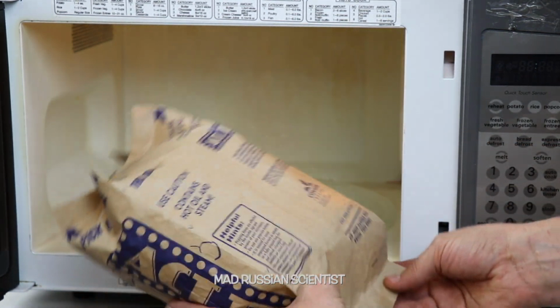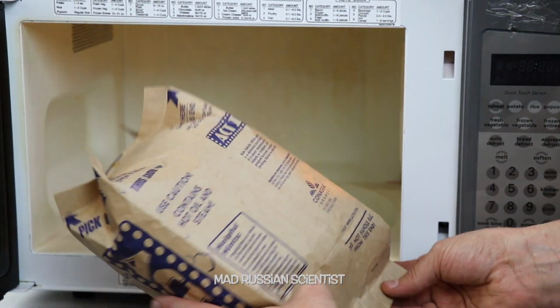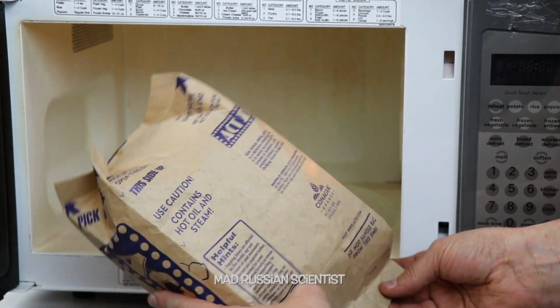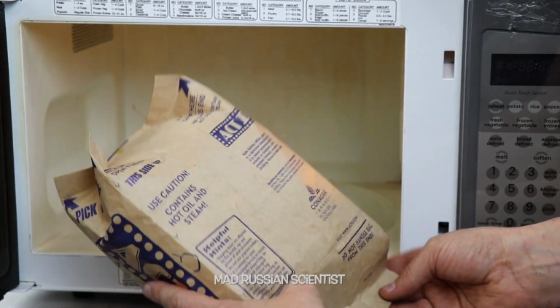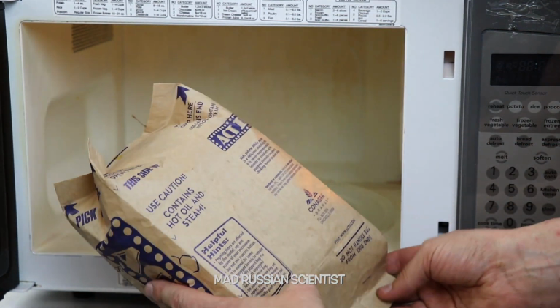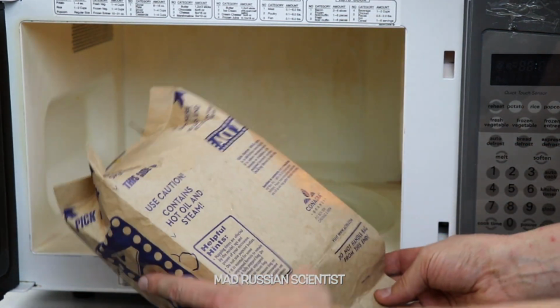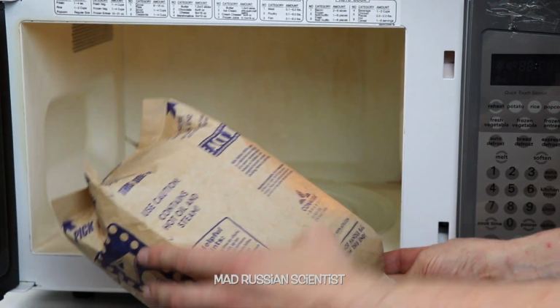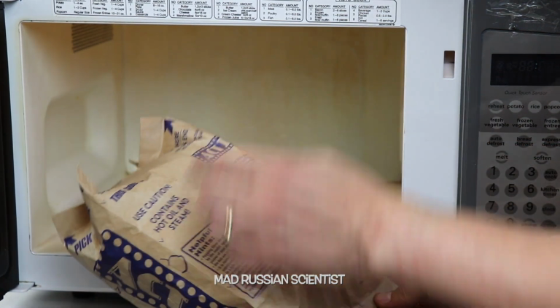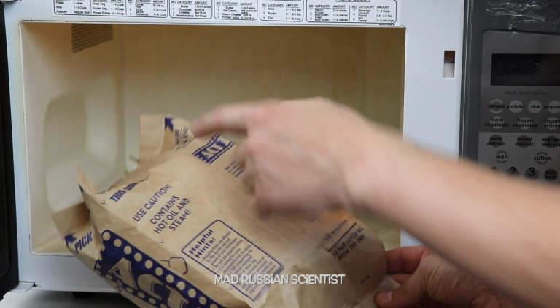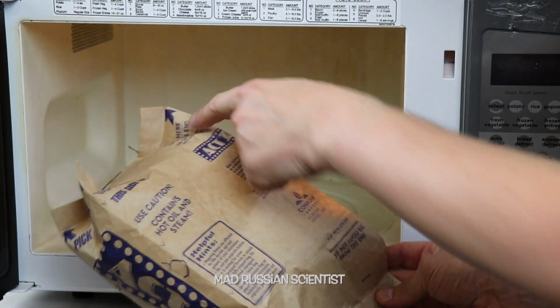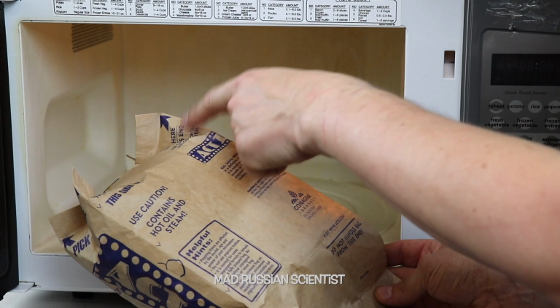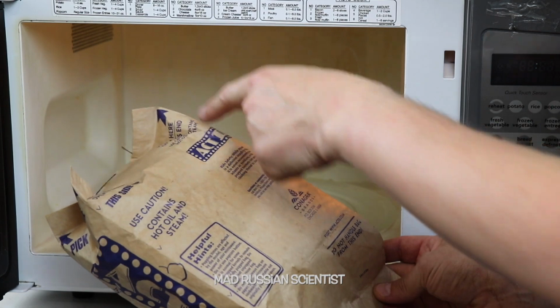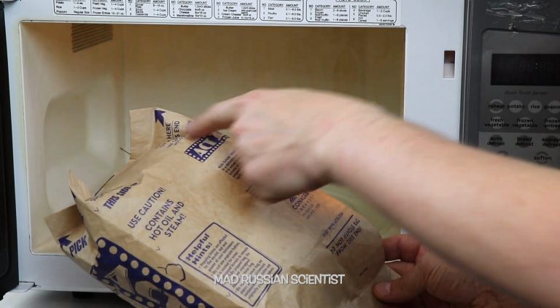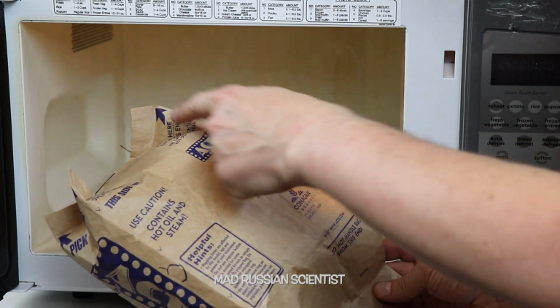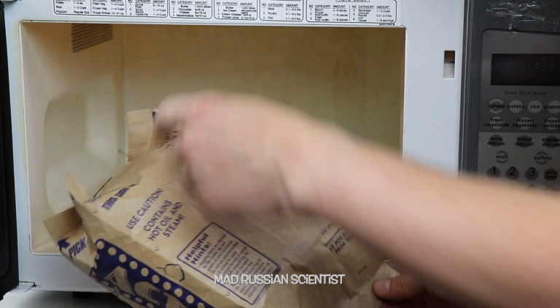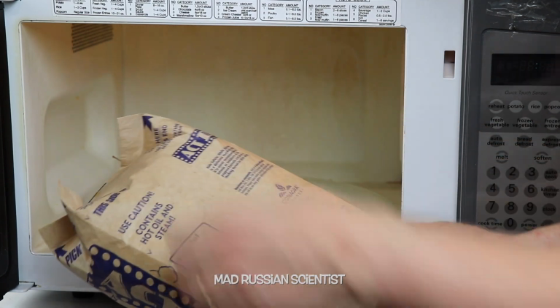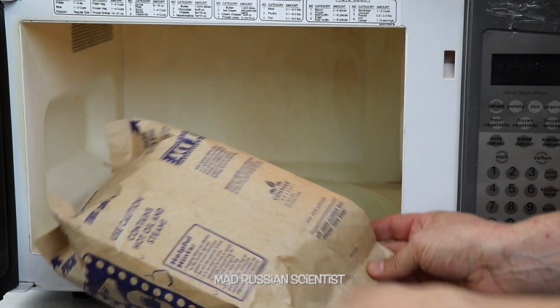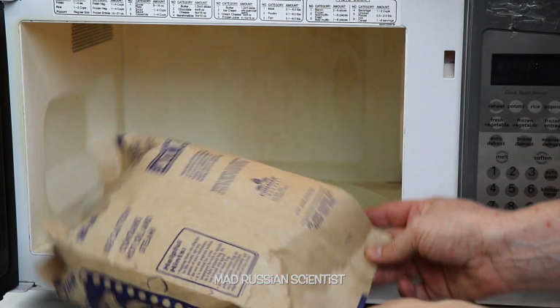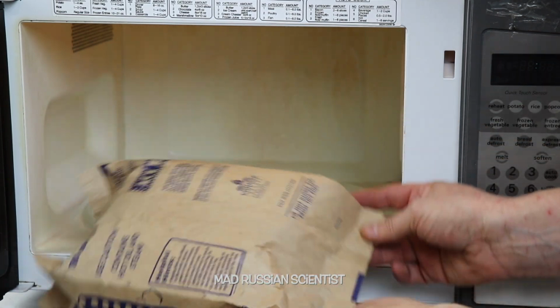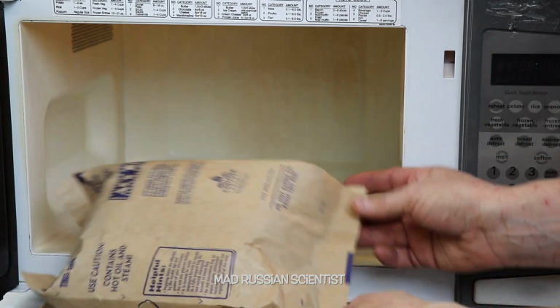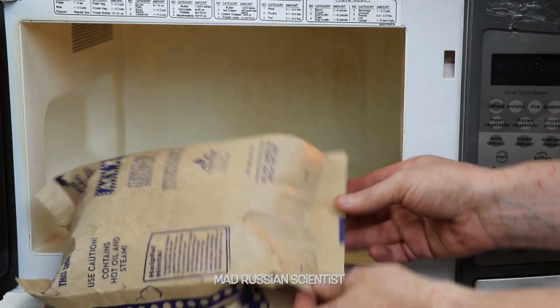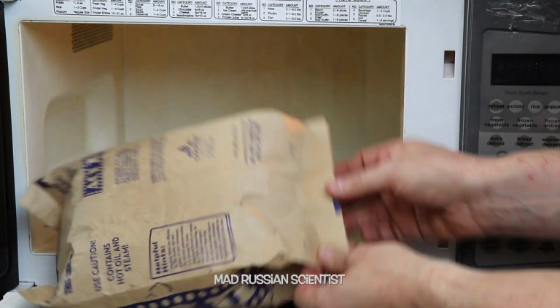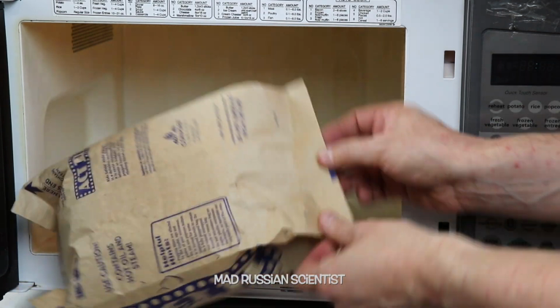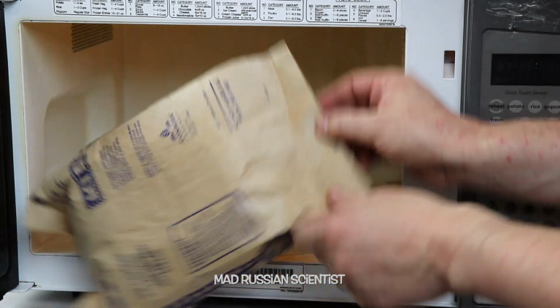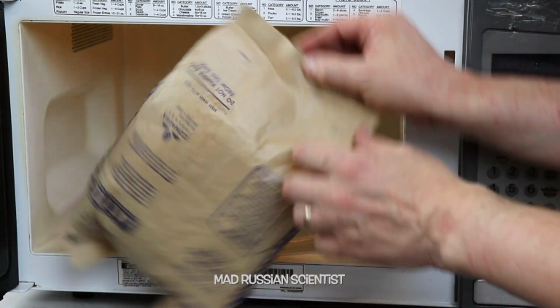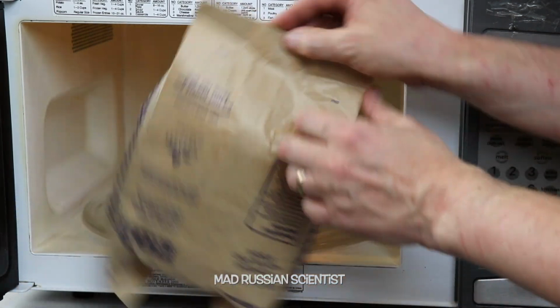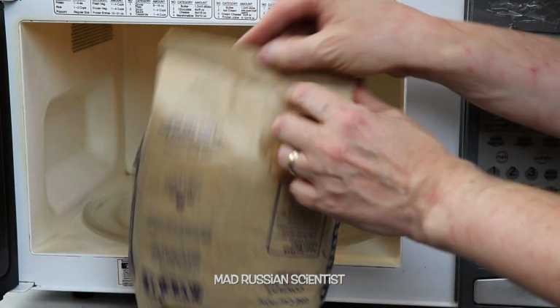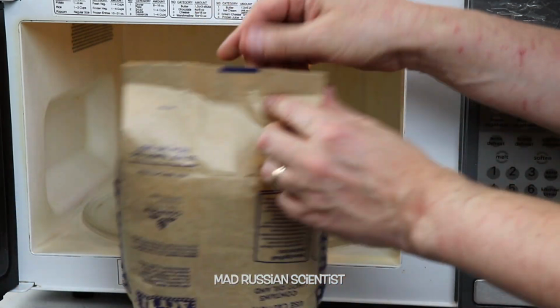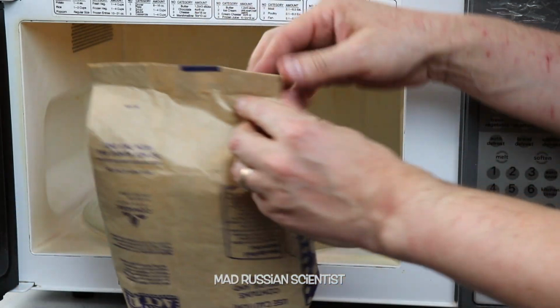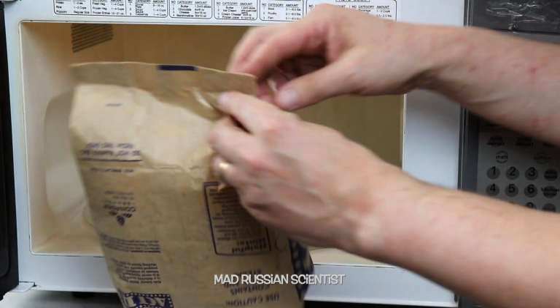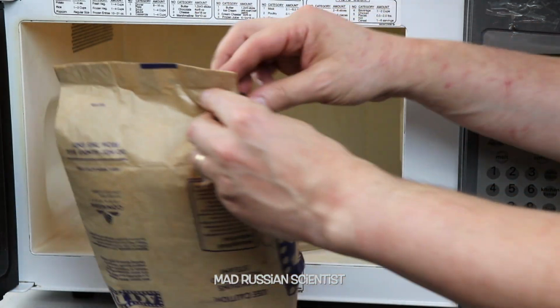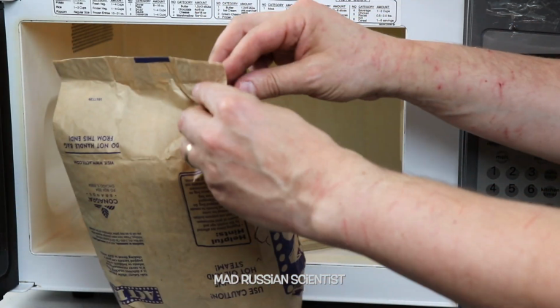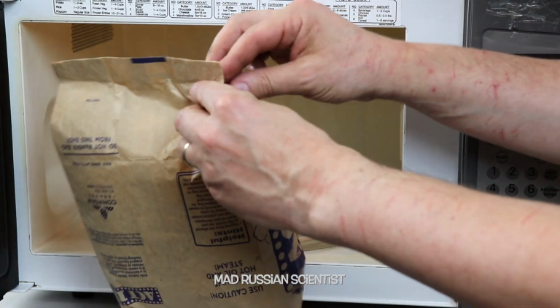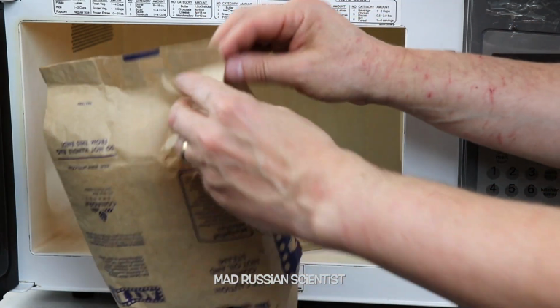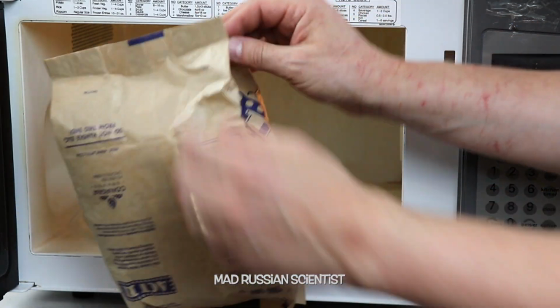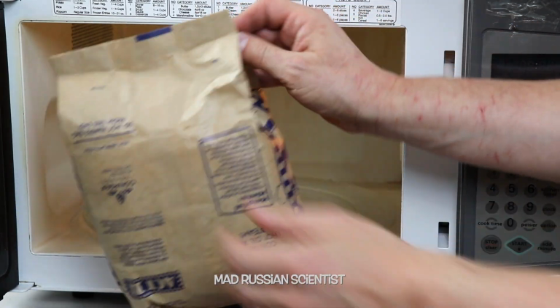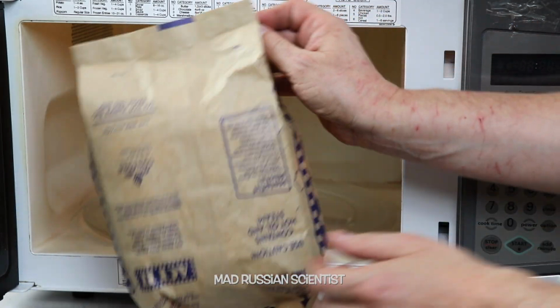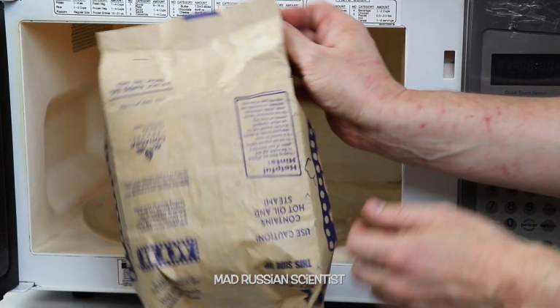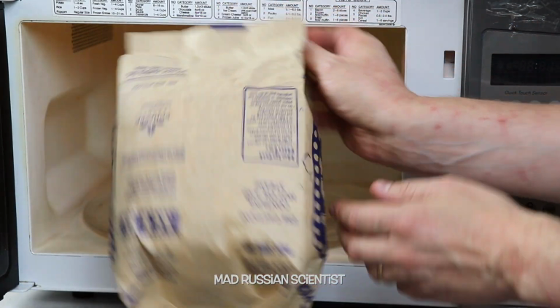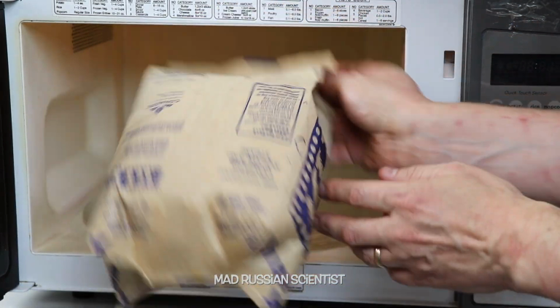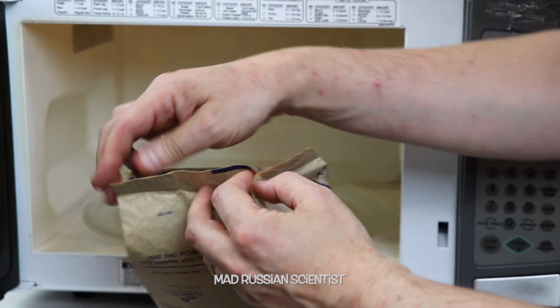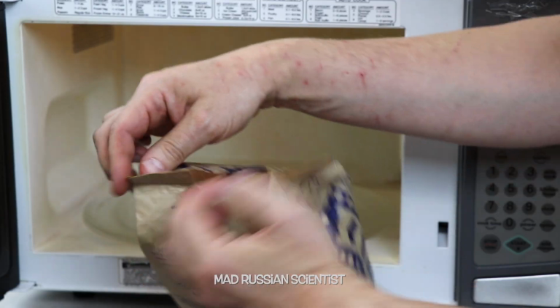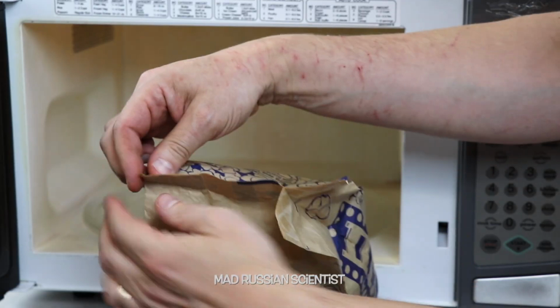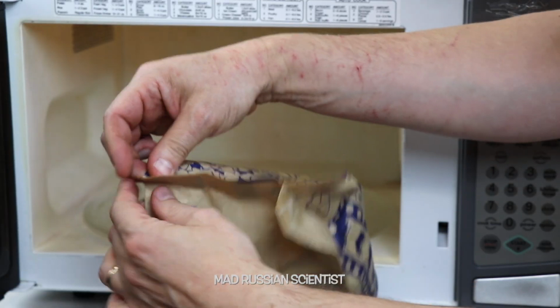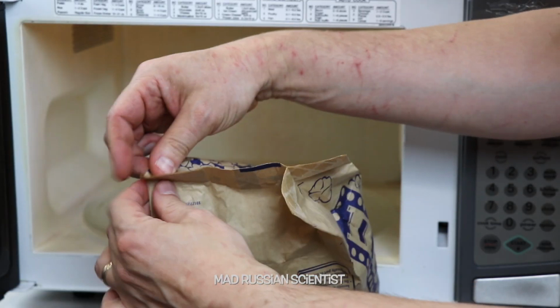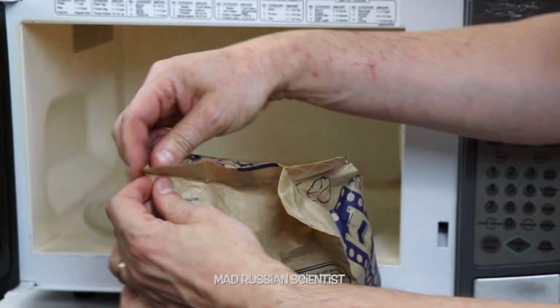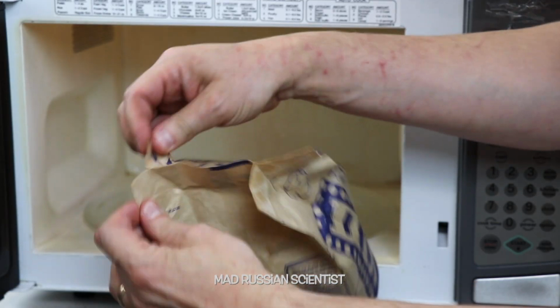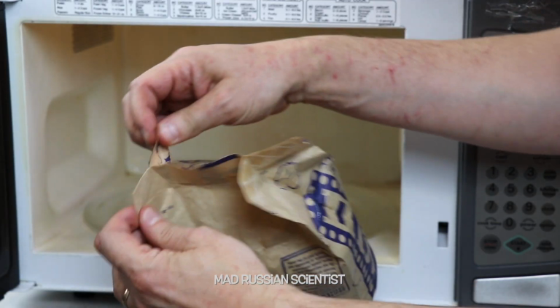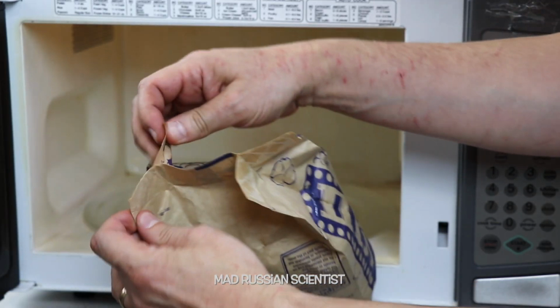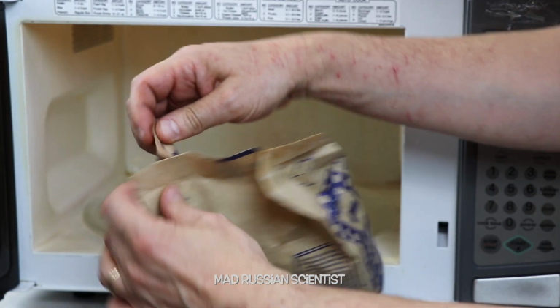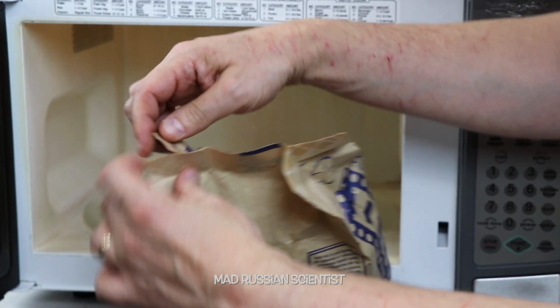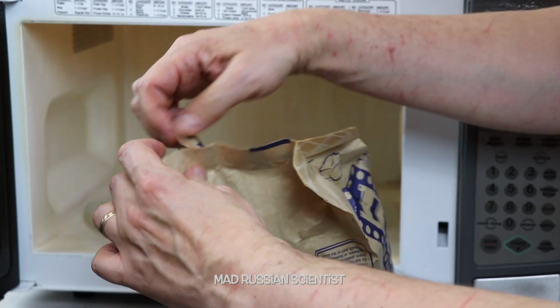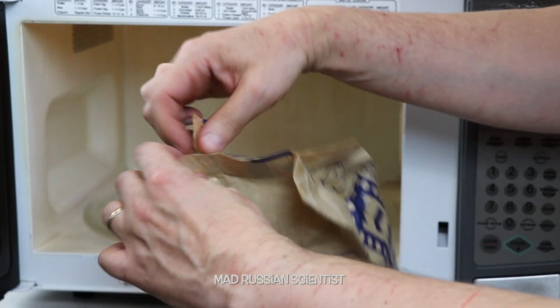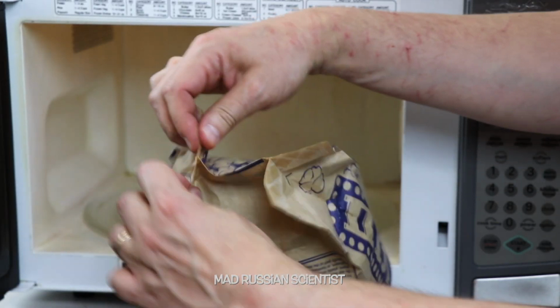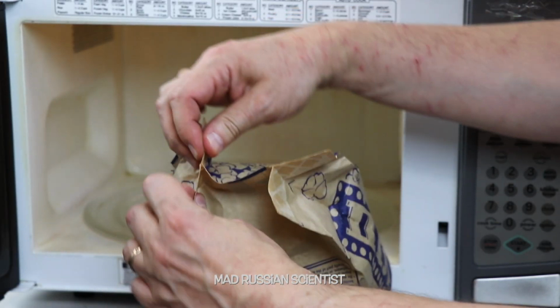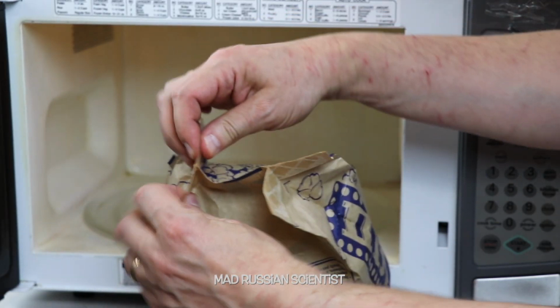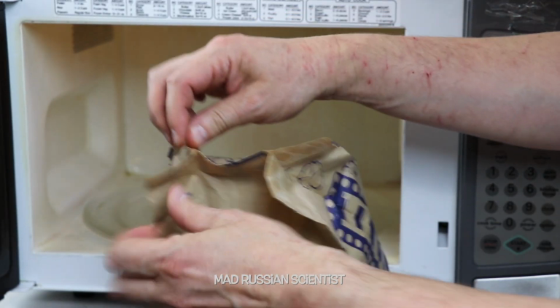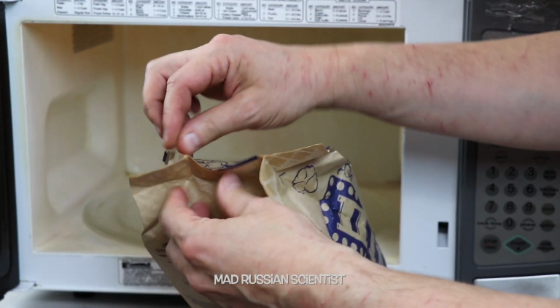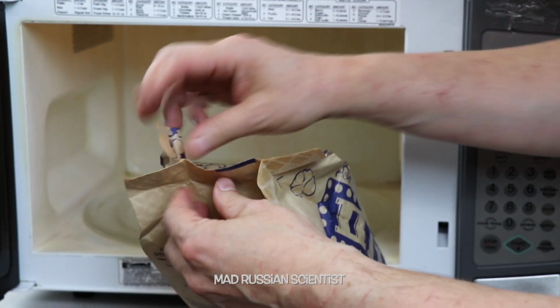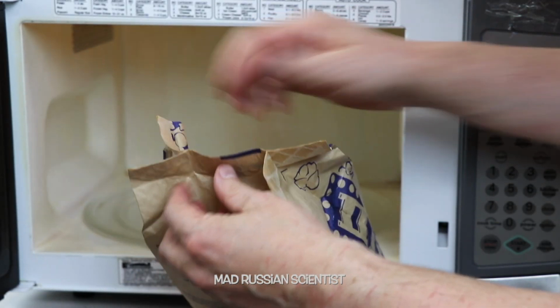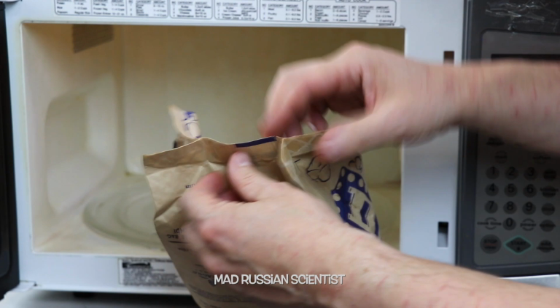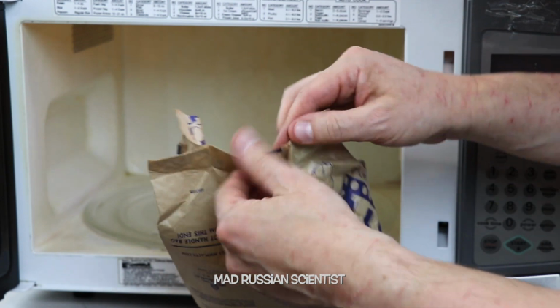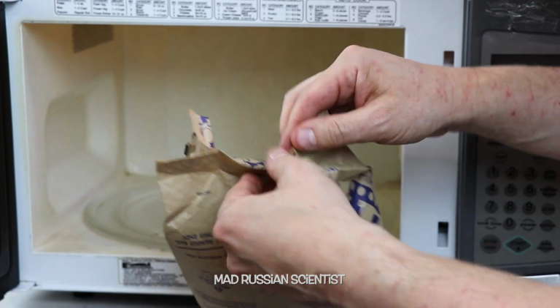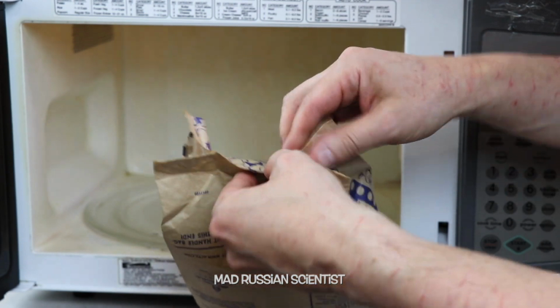It says open this side. Let's try to open this side instead. We're just not gonna follow instructions today completely.